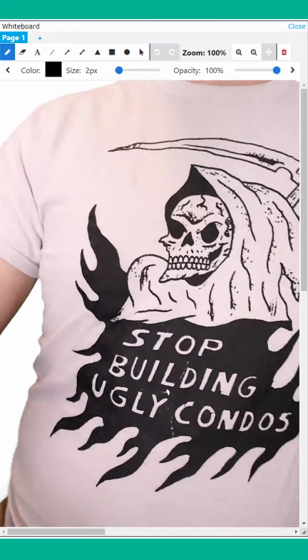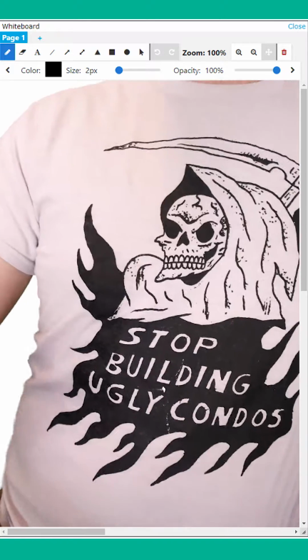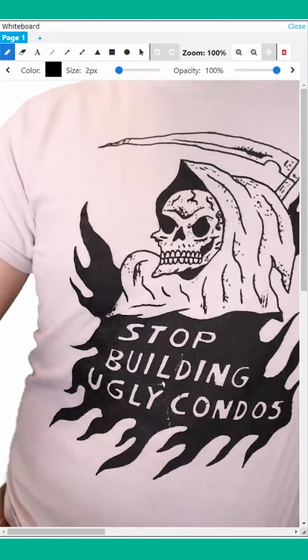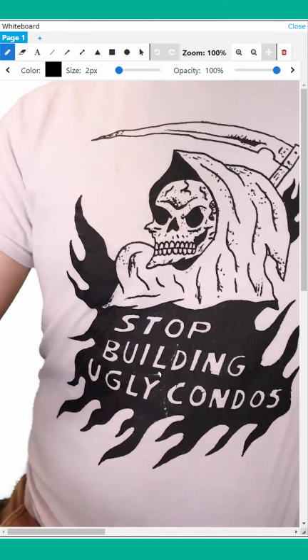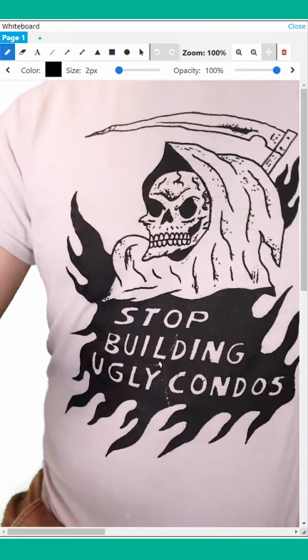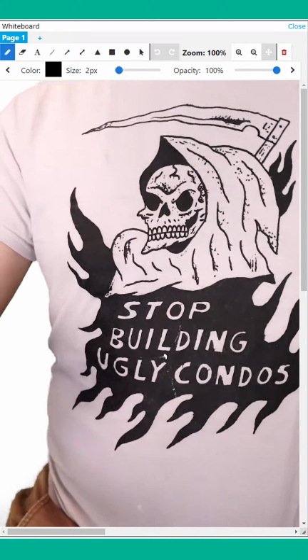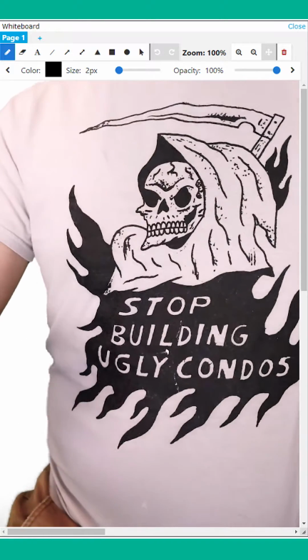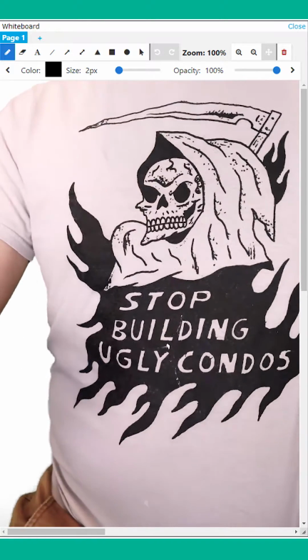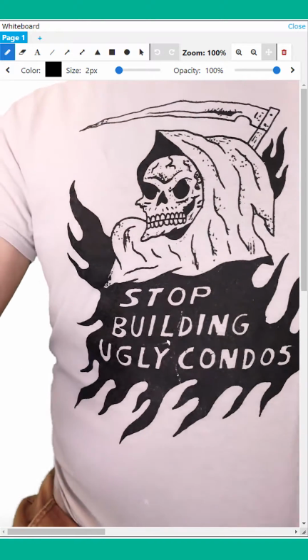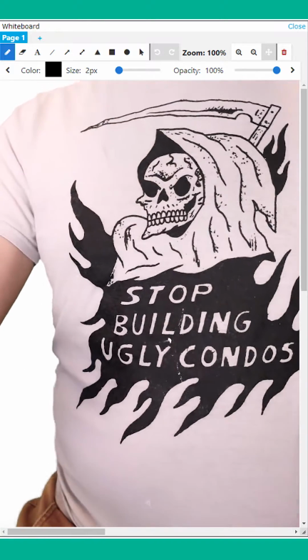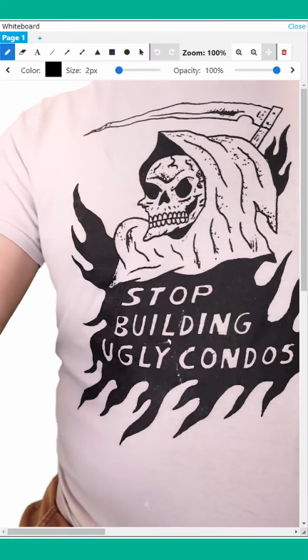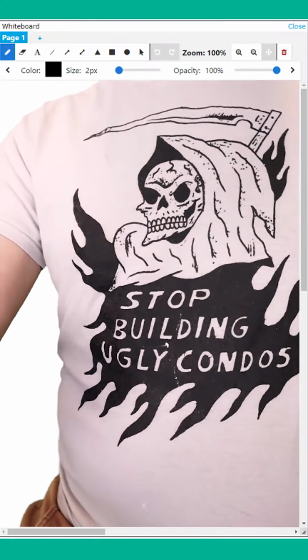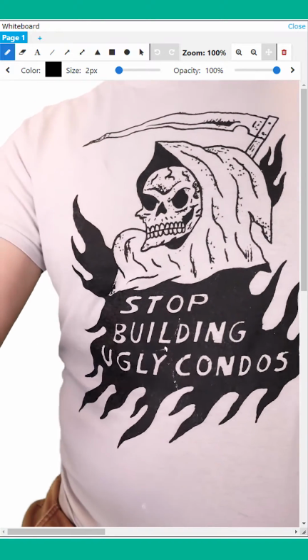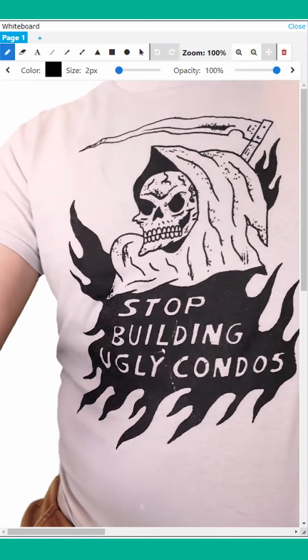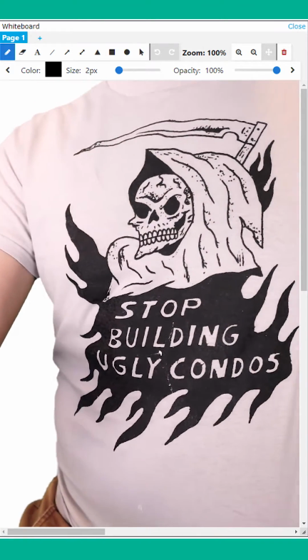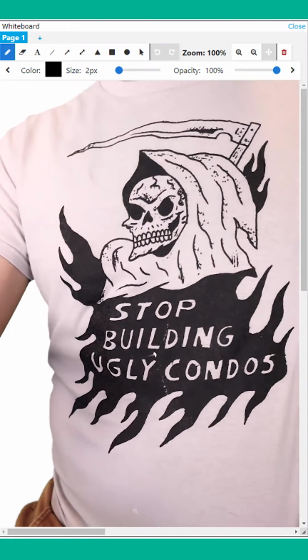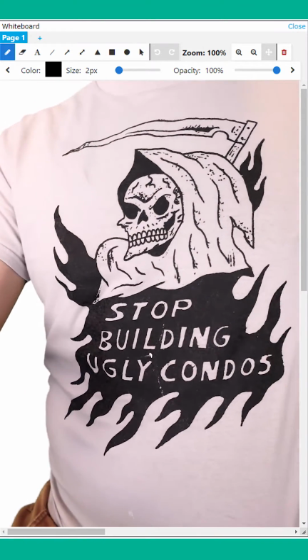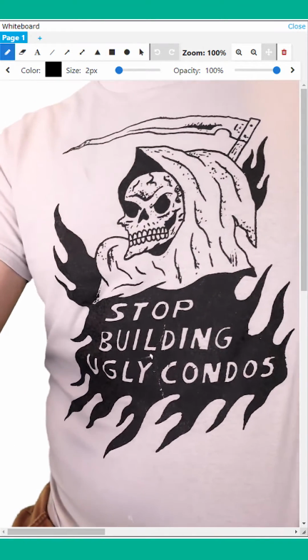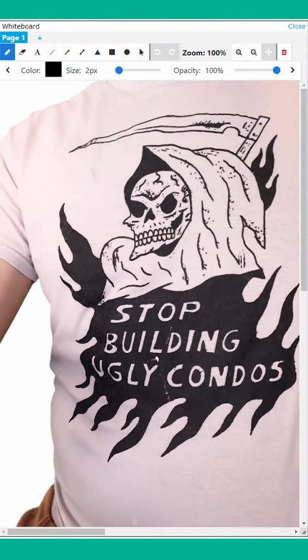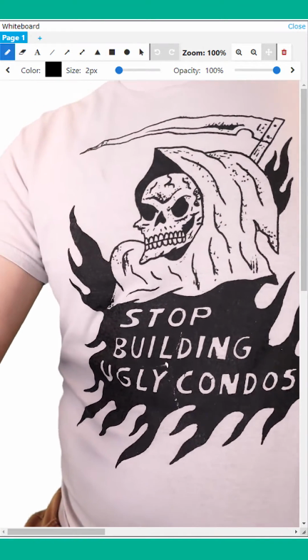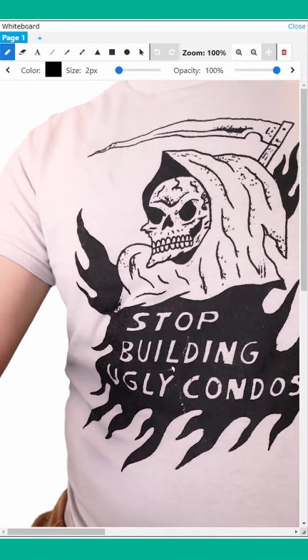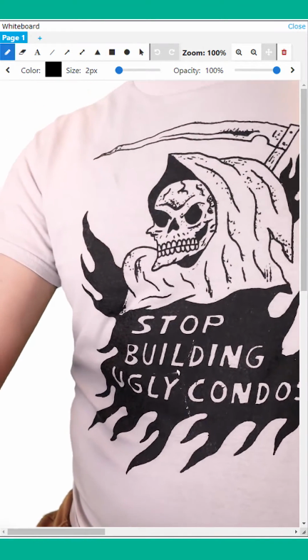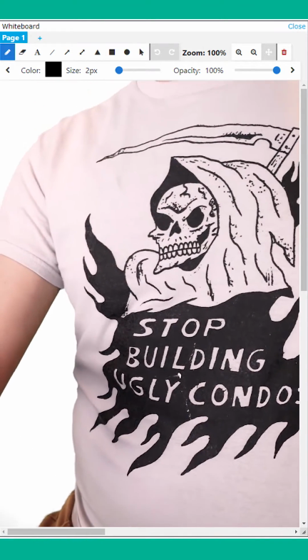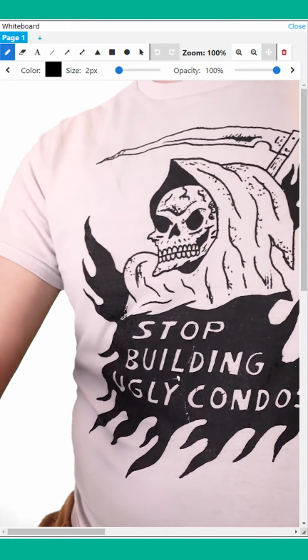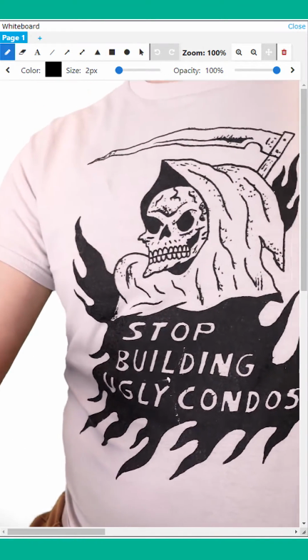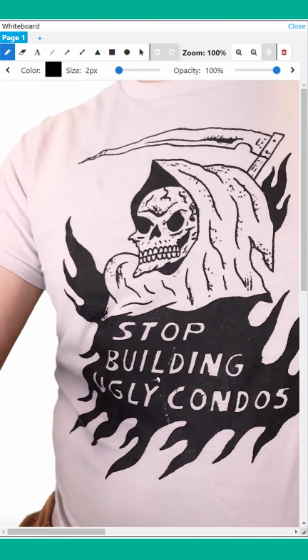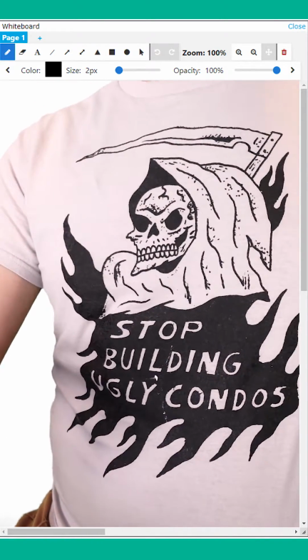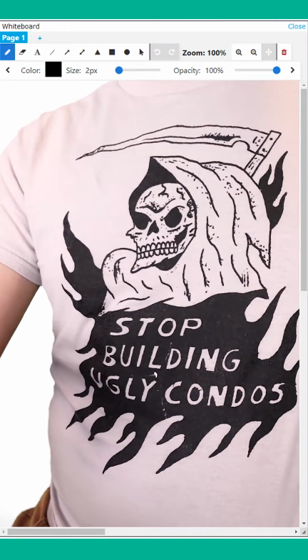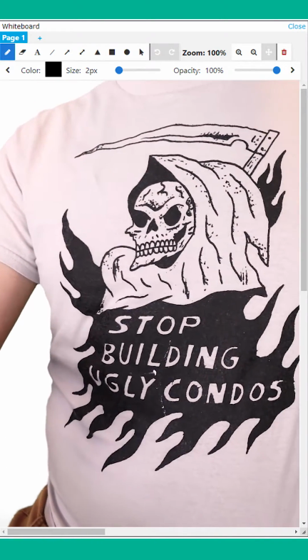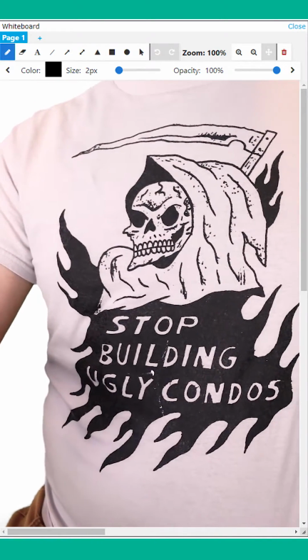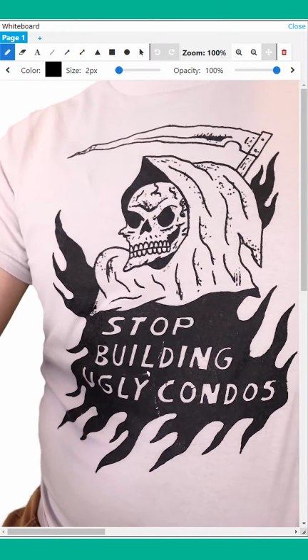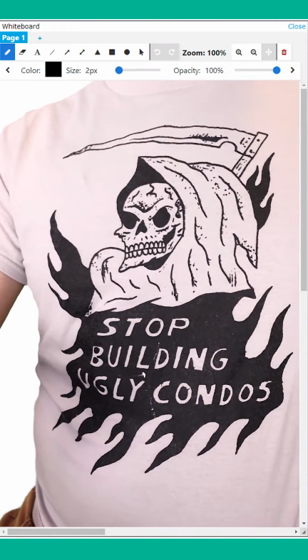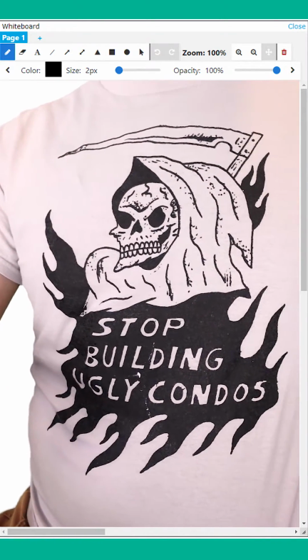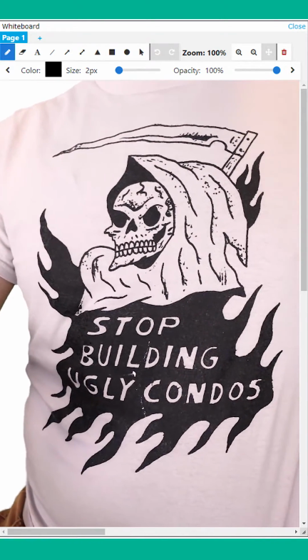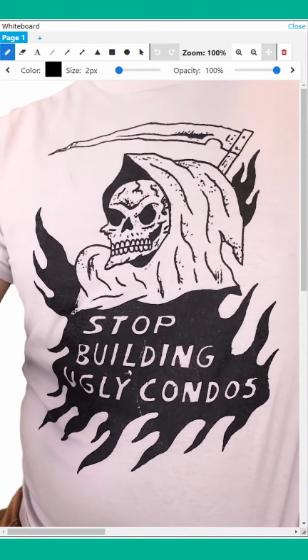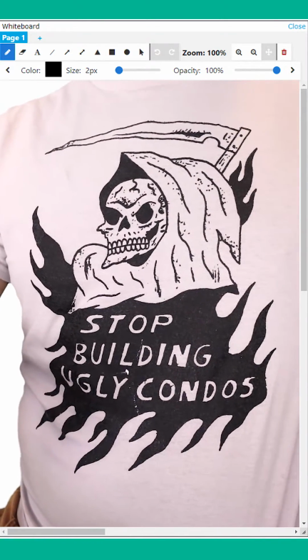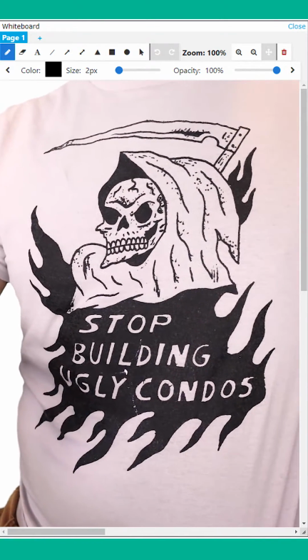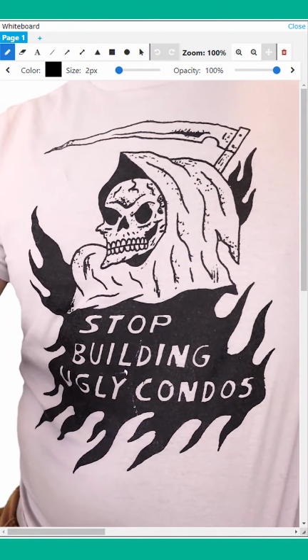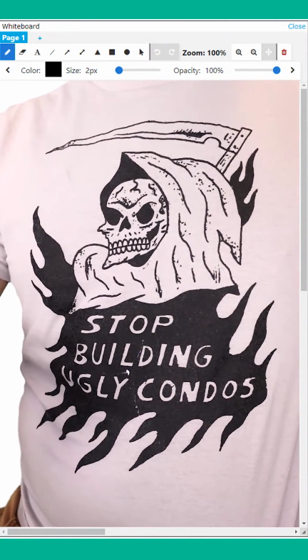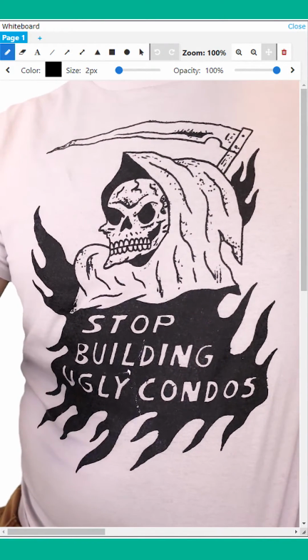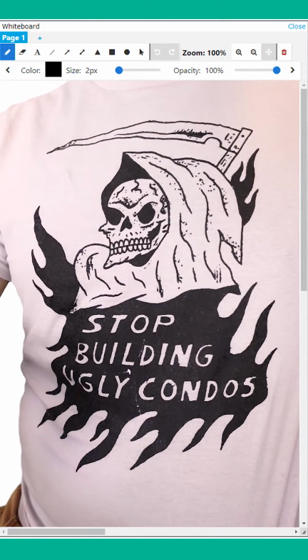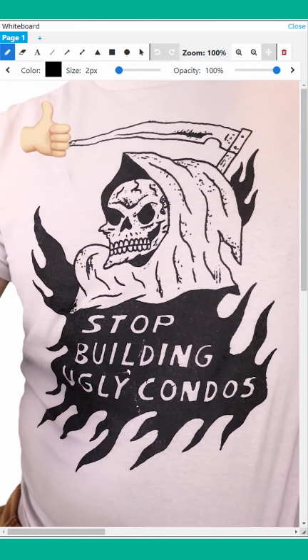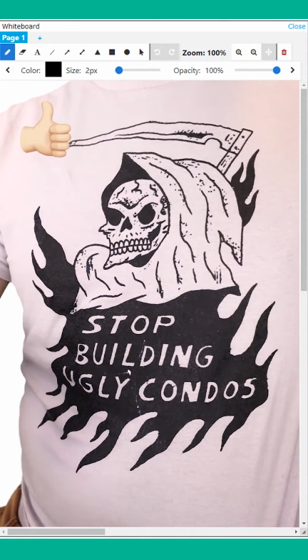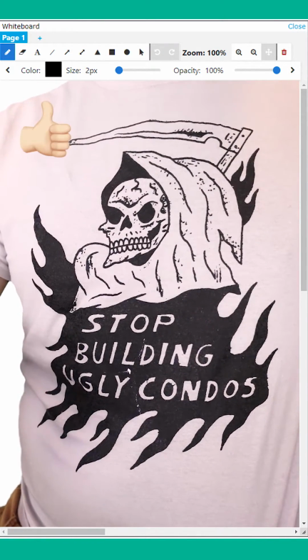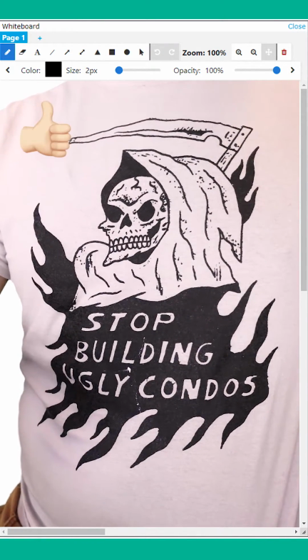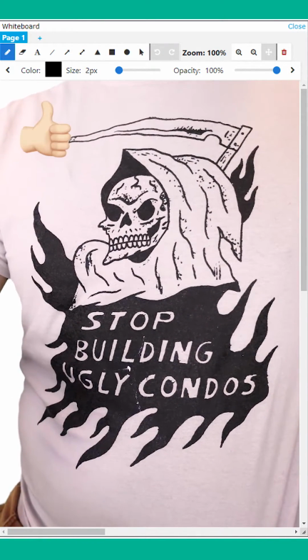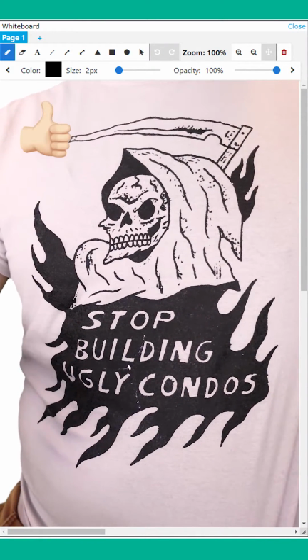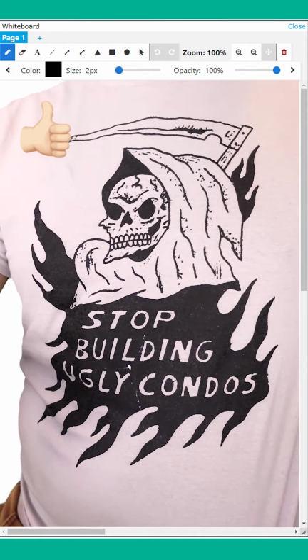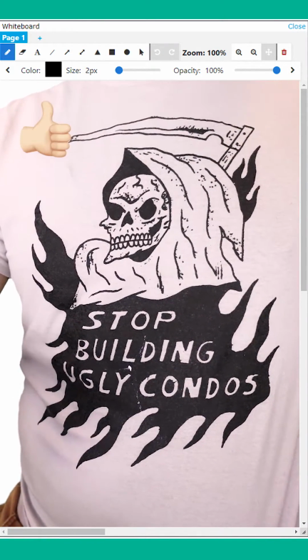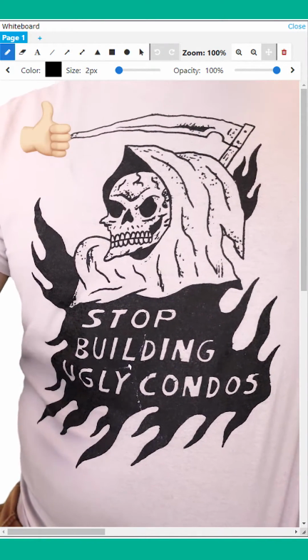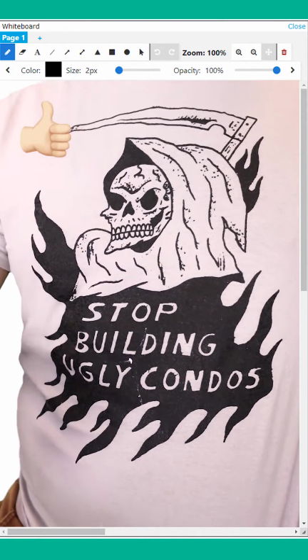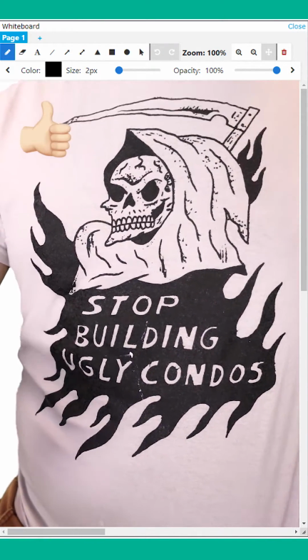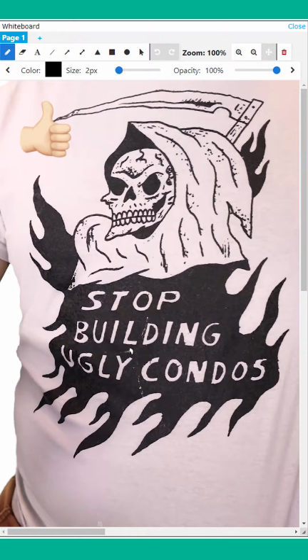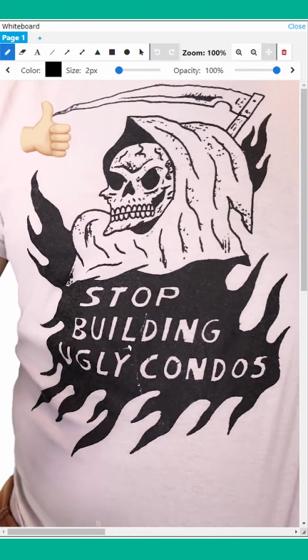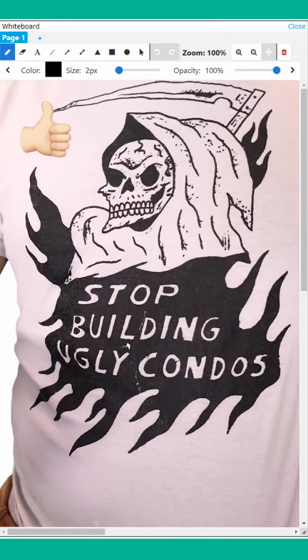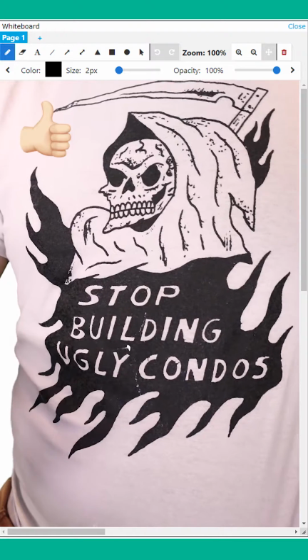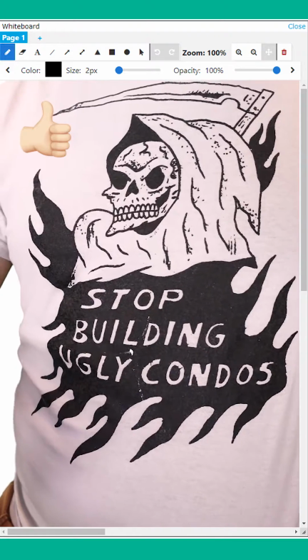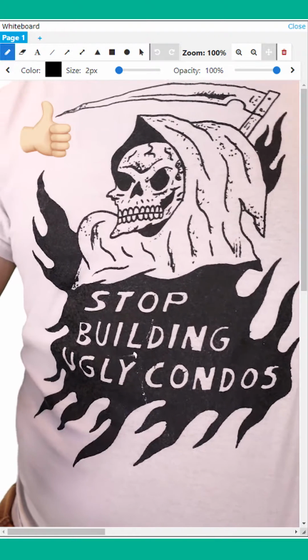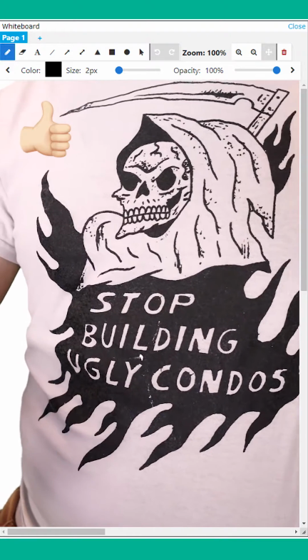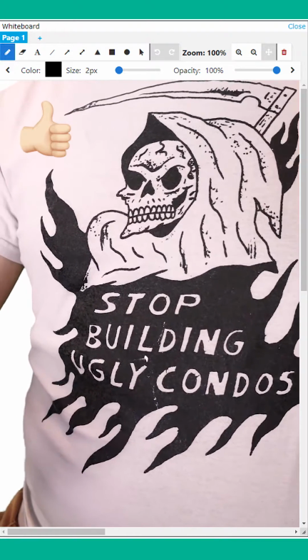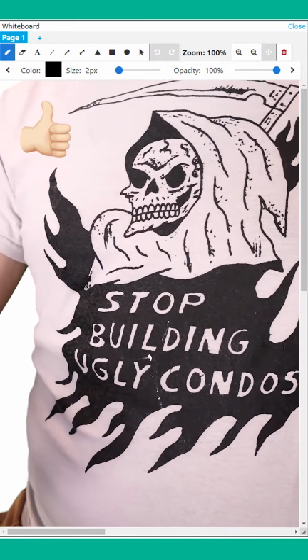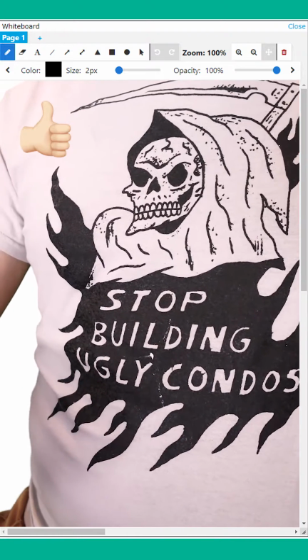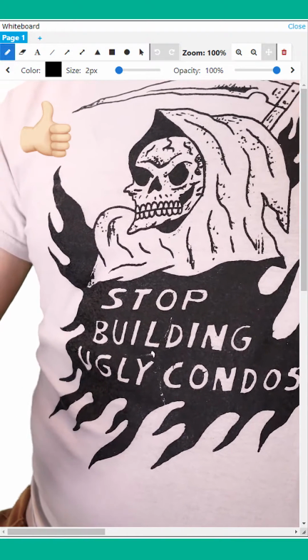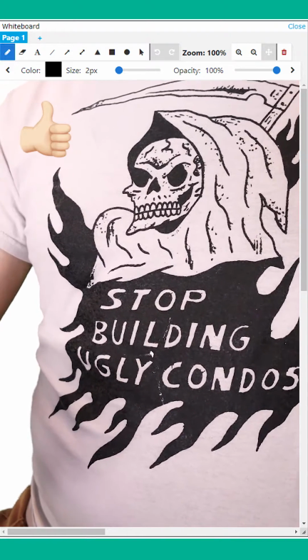Hey guys, check out my t-shirt: 'Stop building ugly condos.' I think that's a cause we can all get behind.